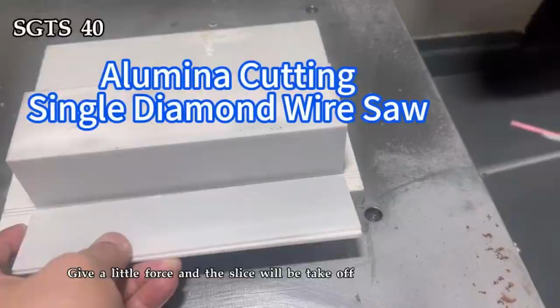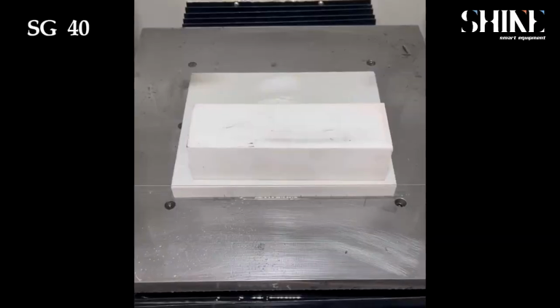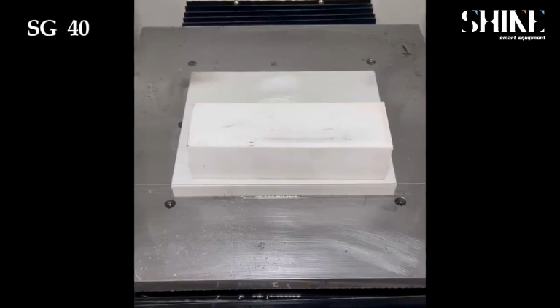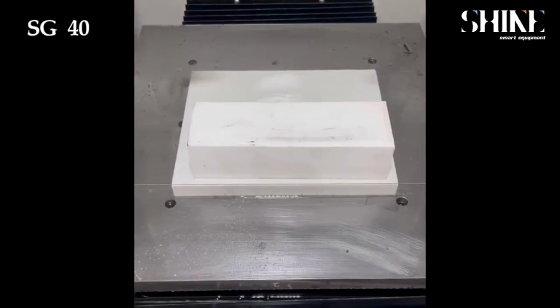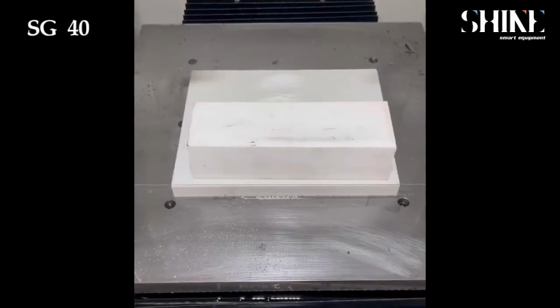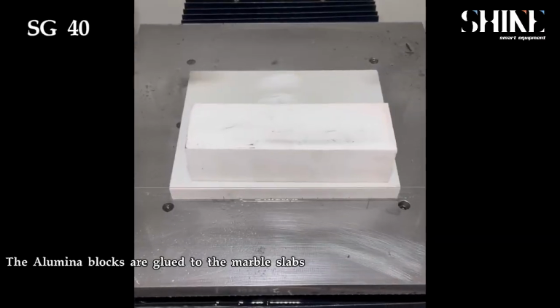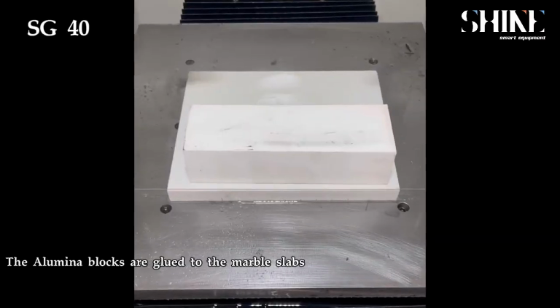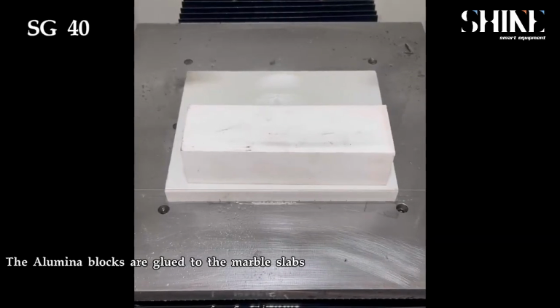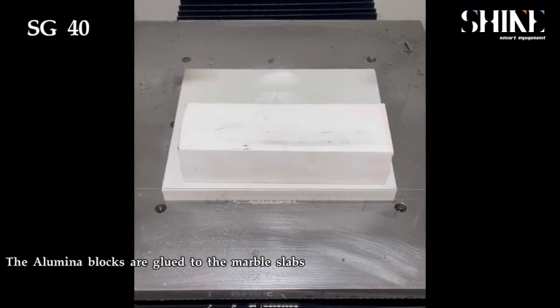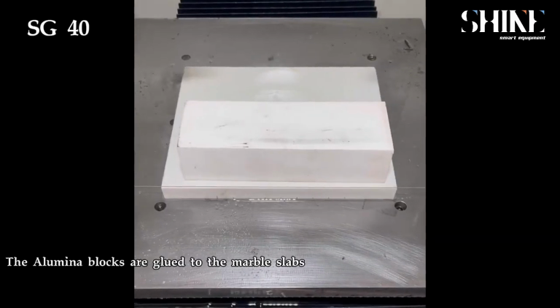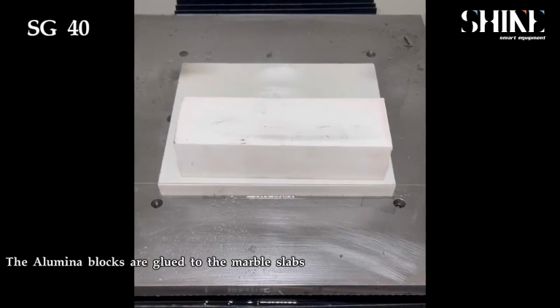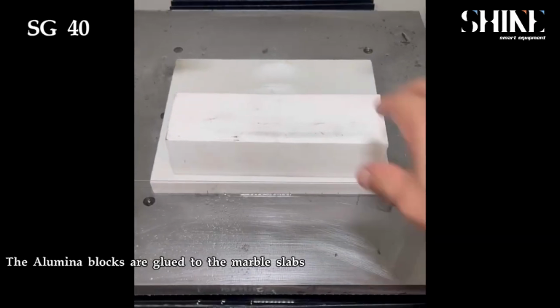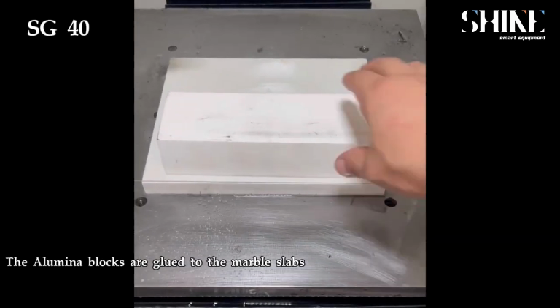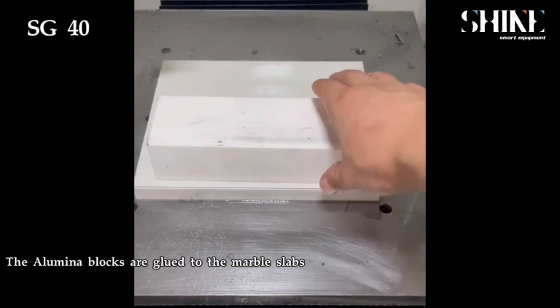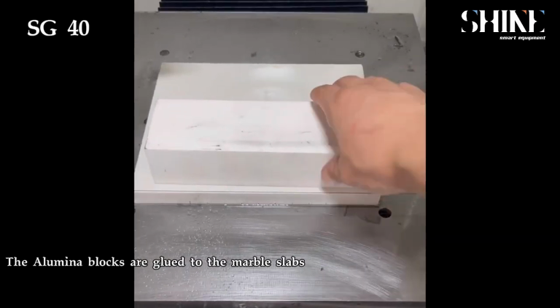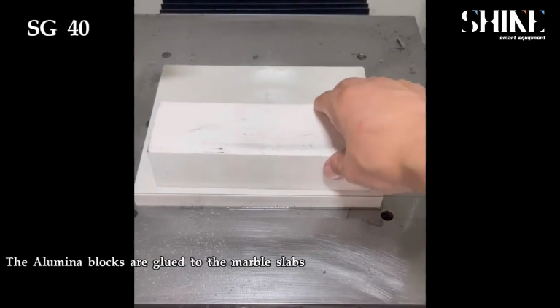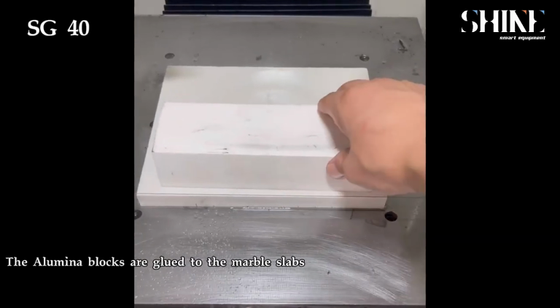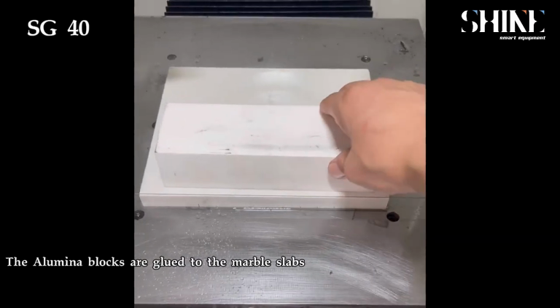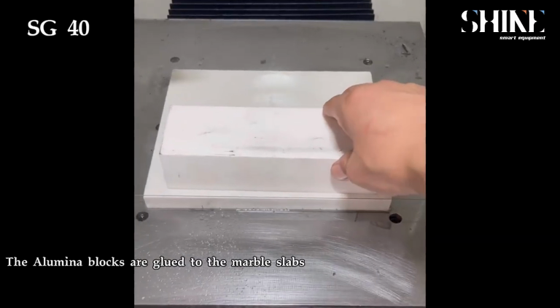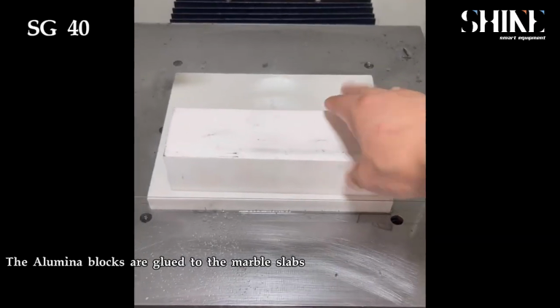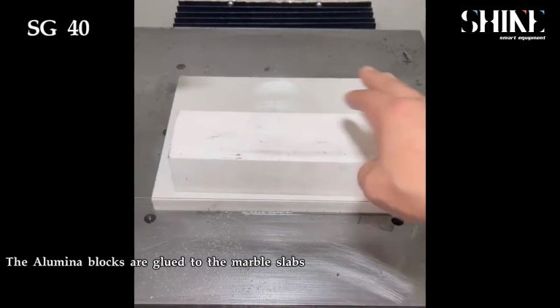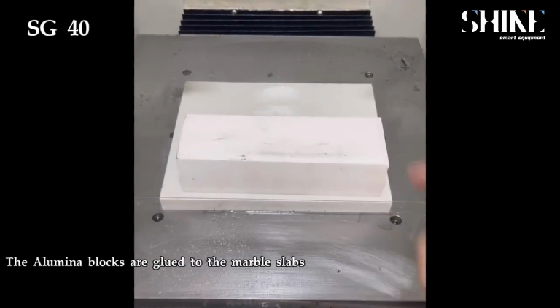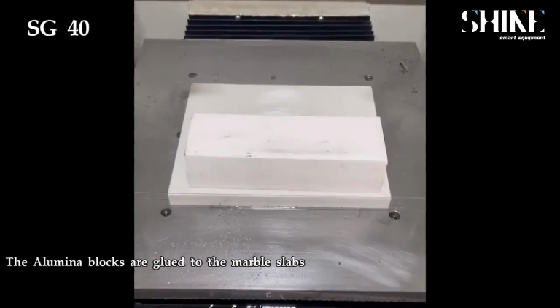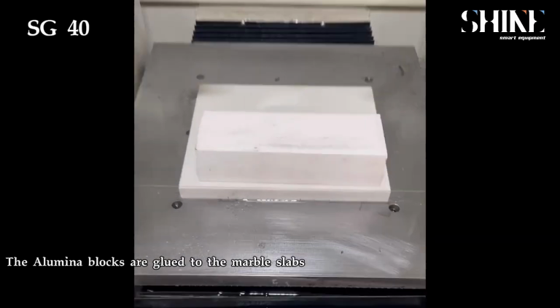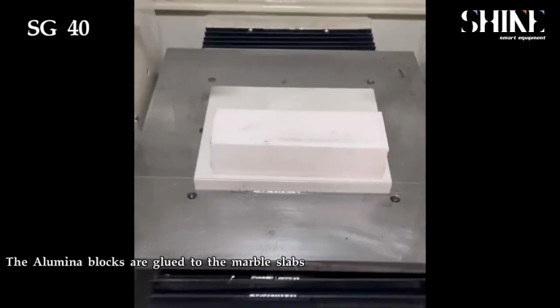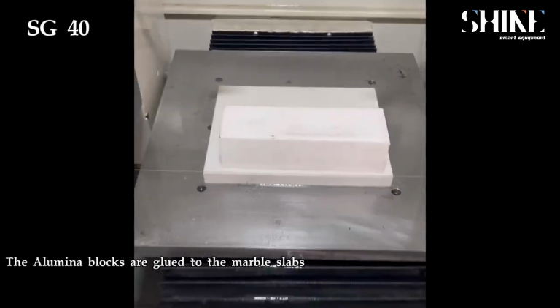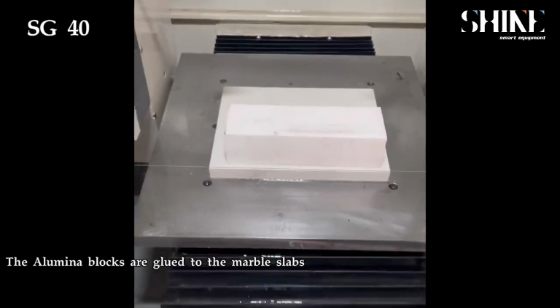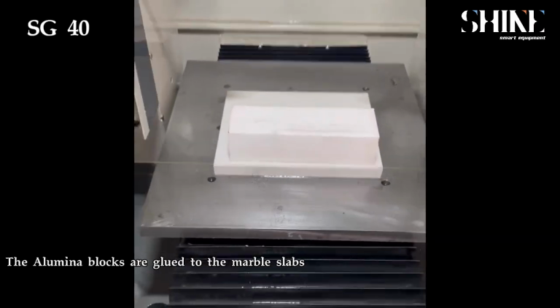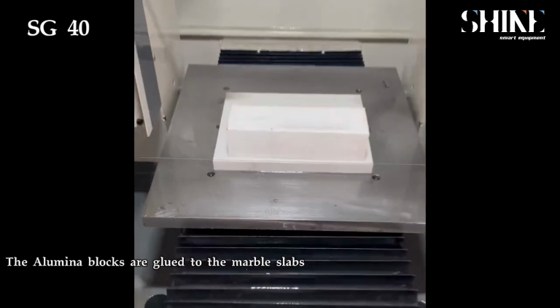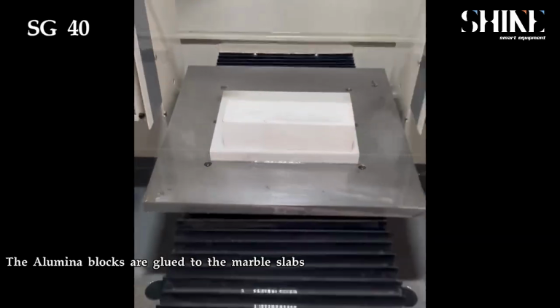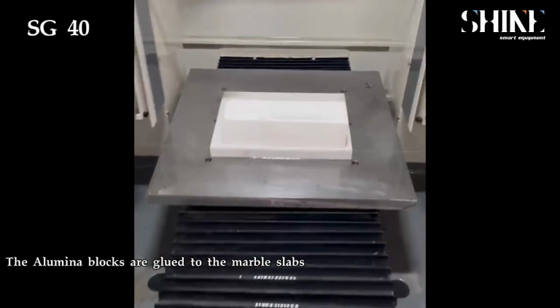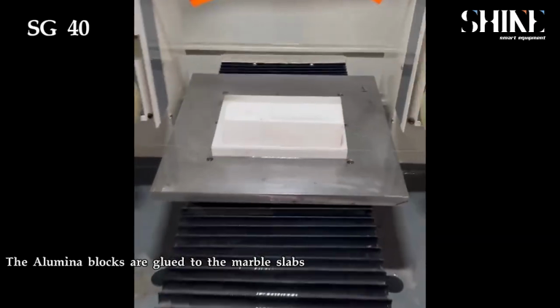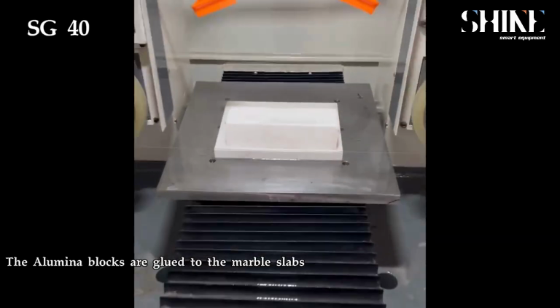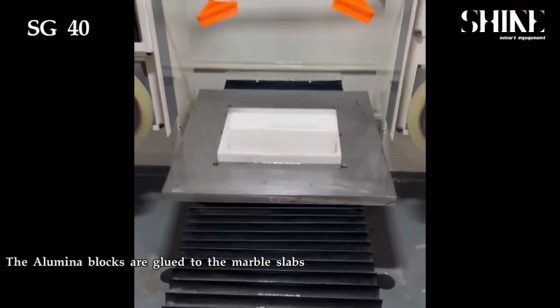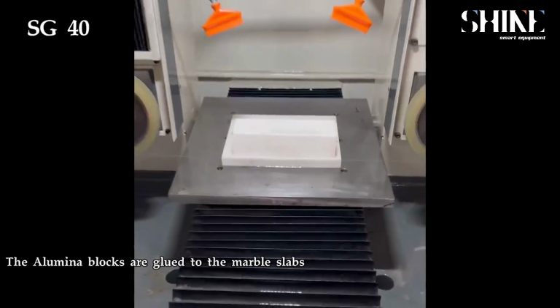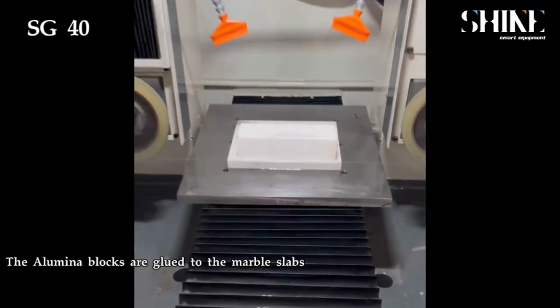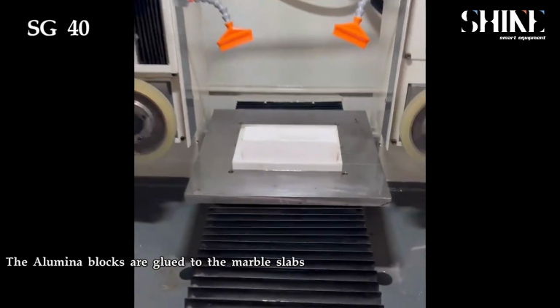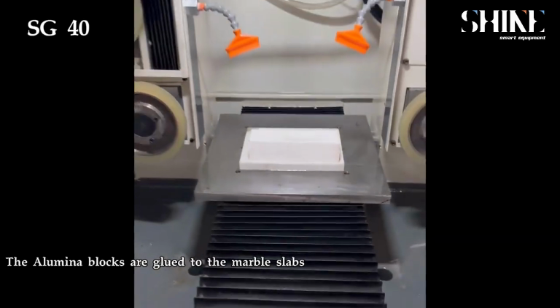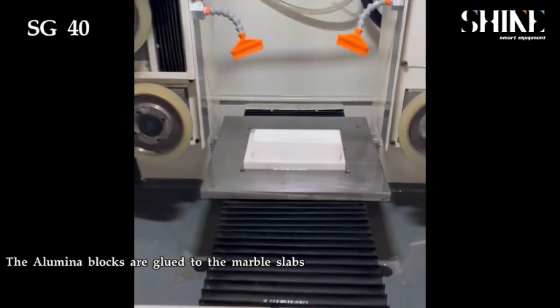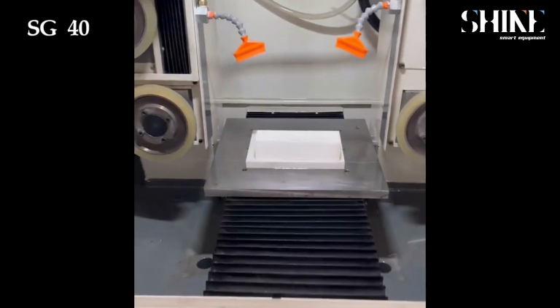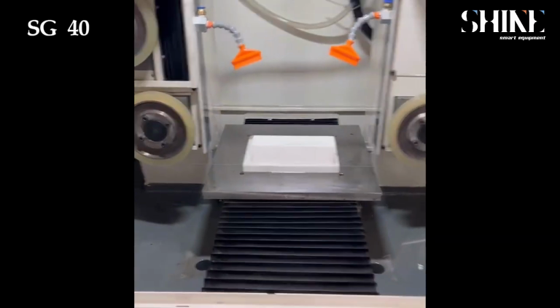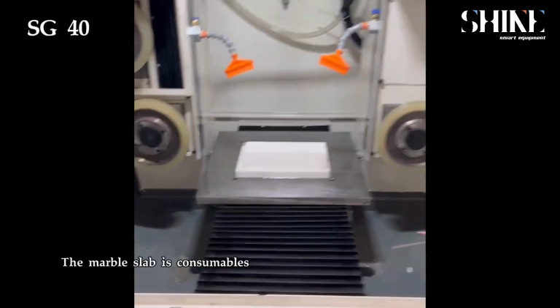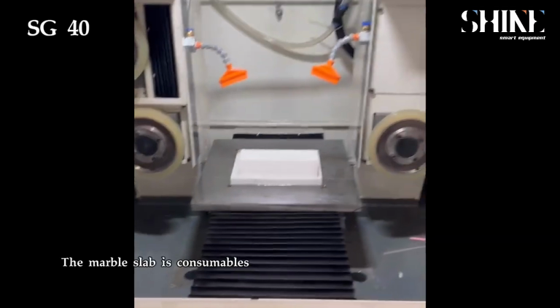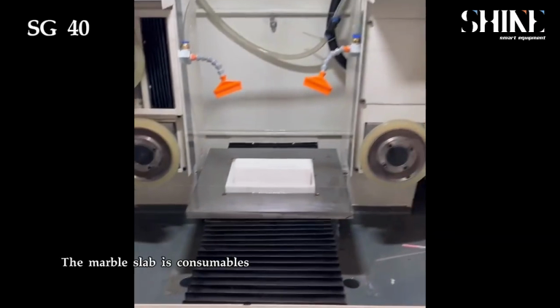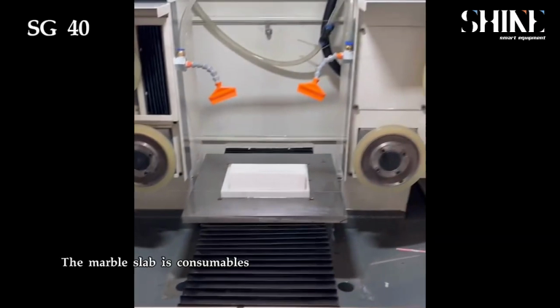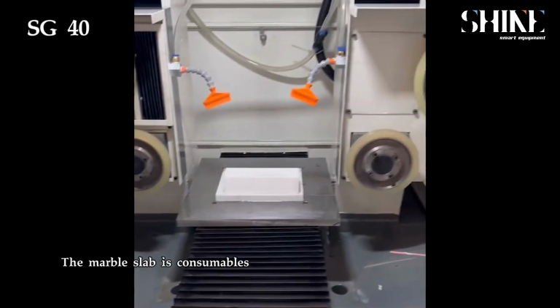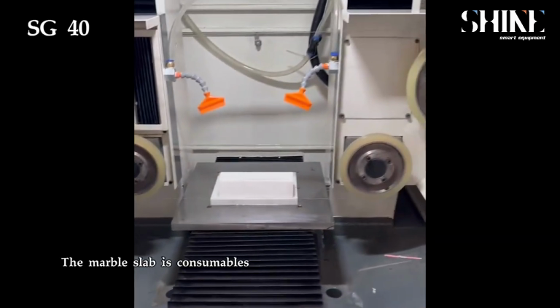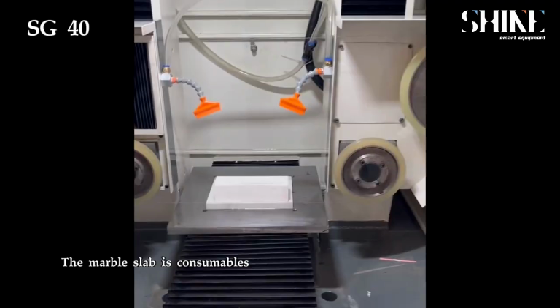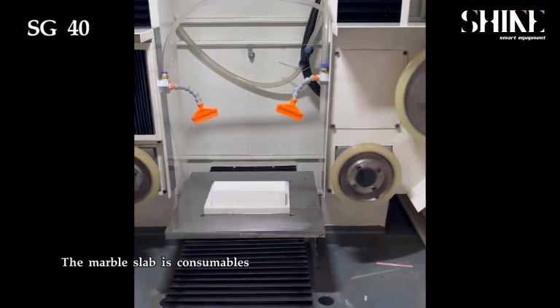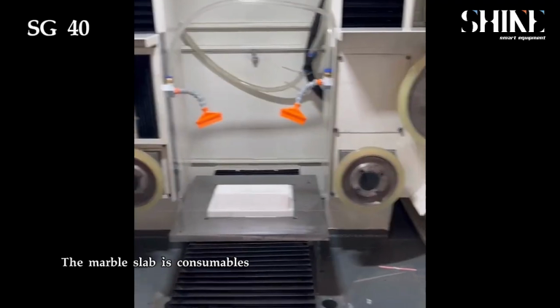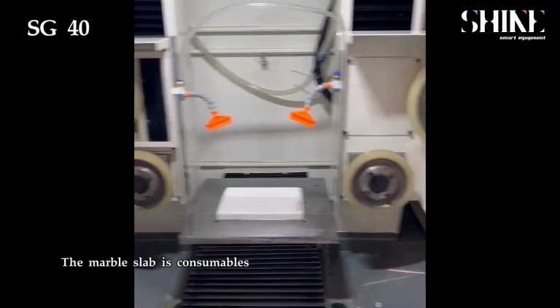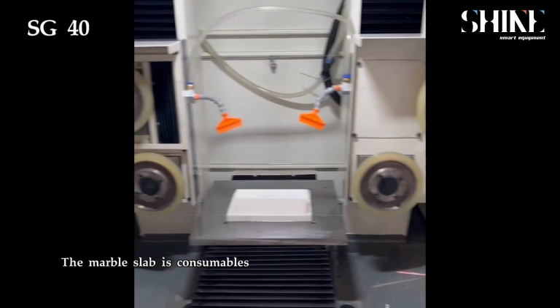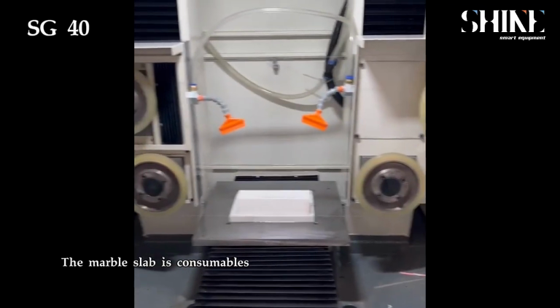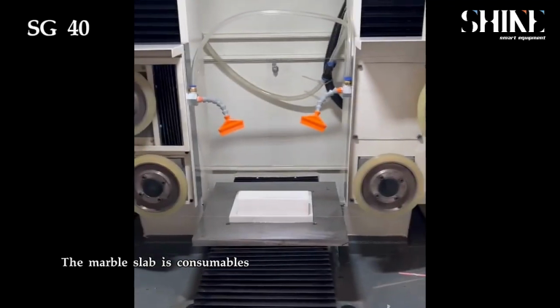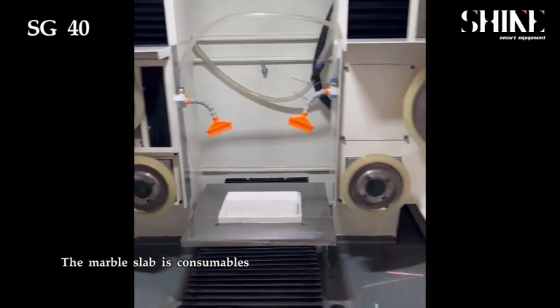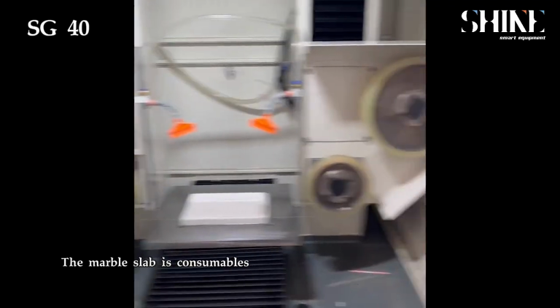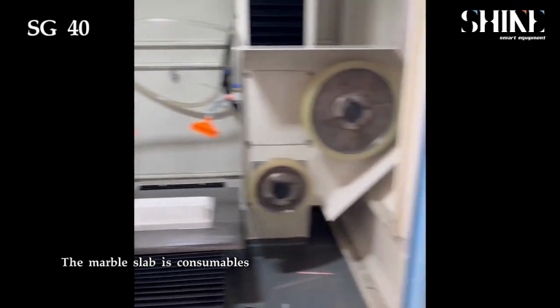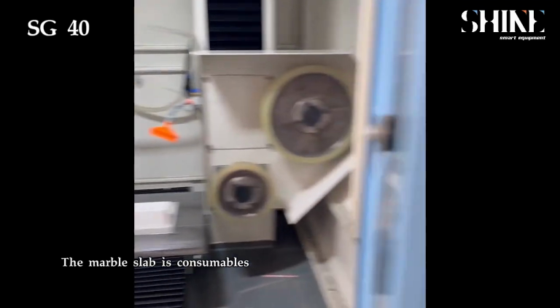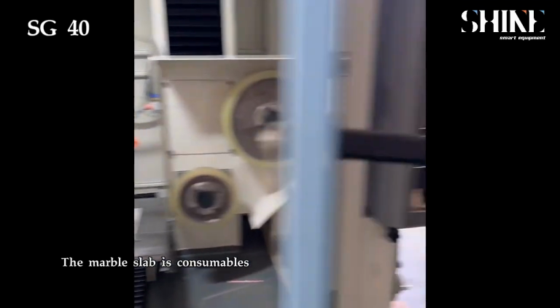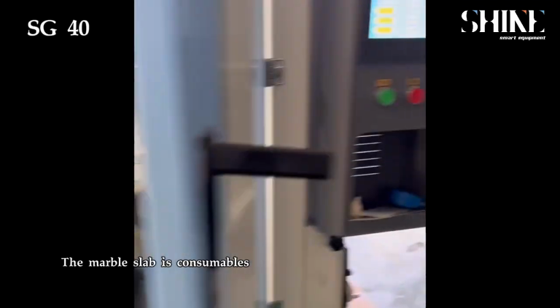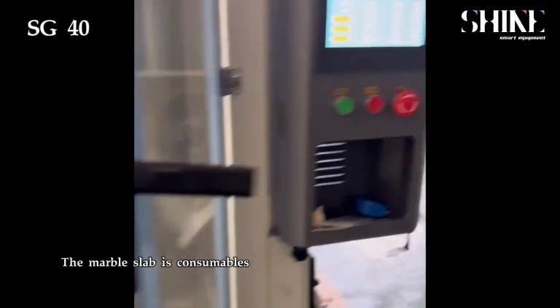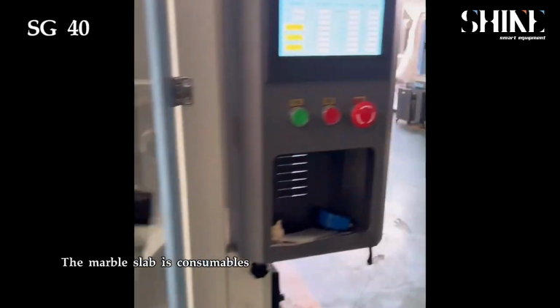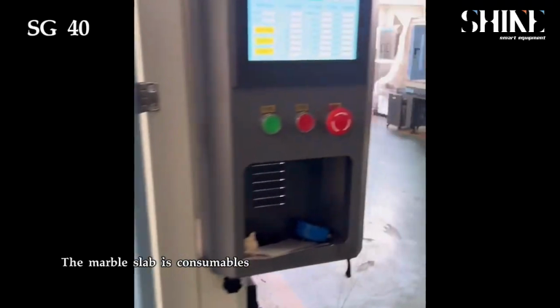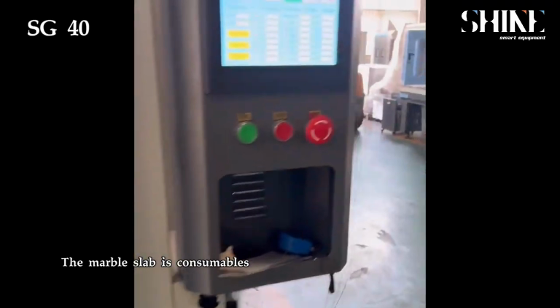The aluminum blocks are glued to the marble flaps. The marble flap is a consumable.